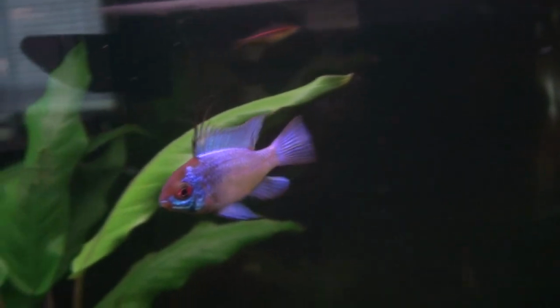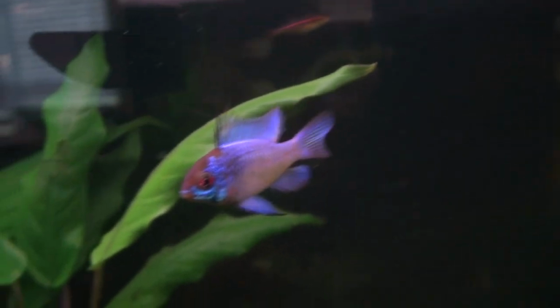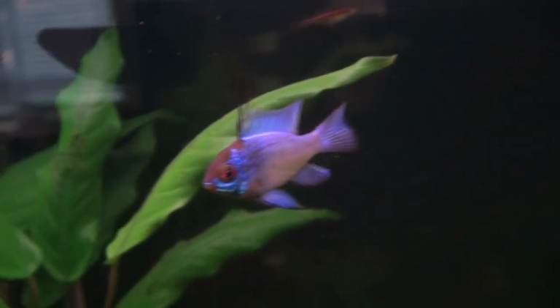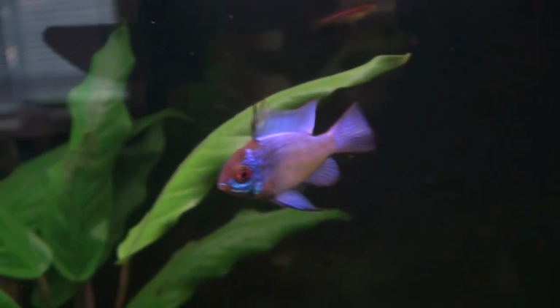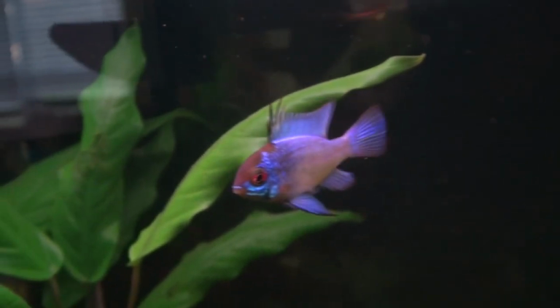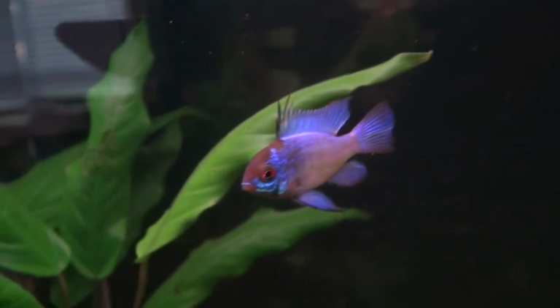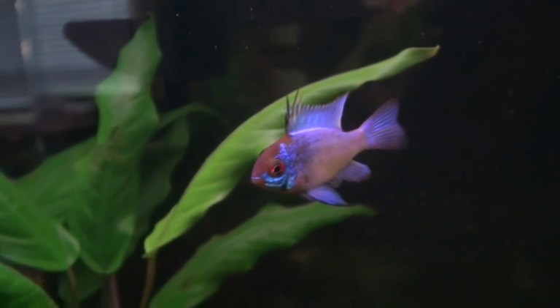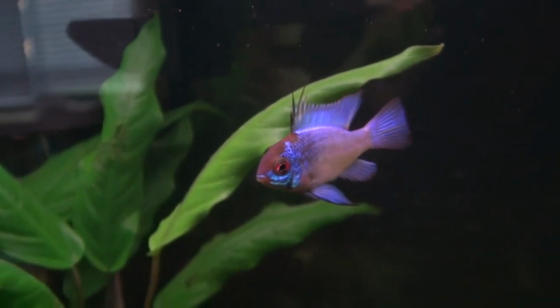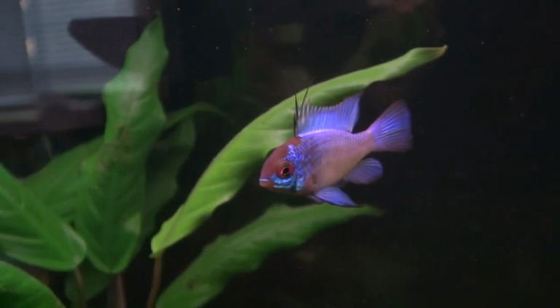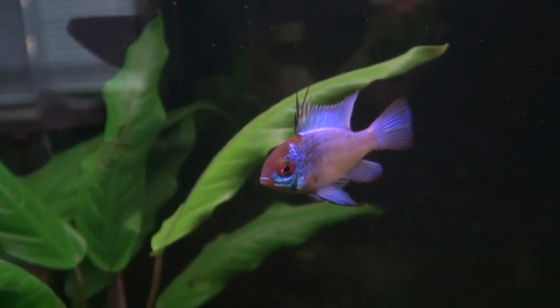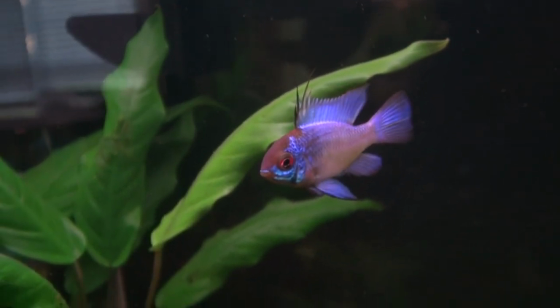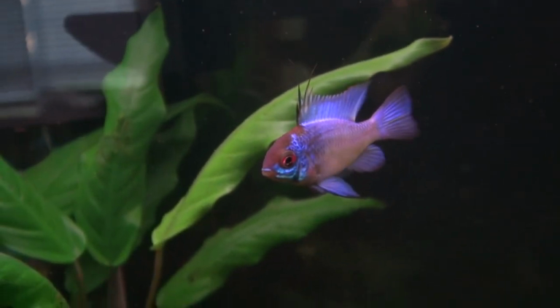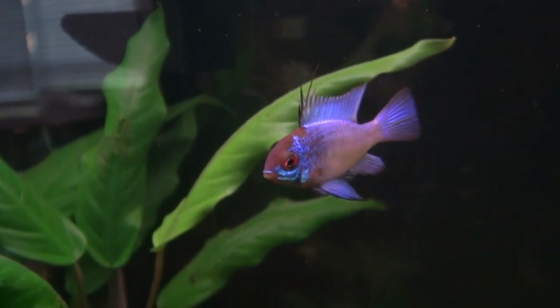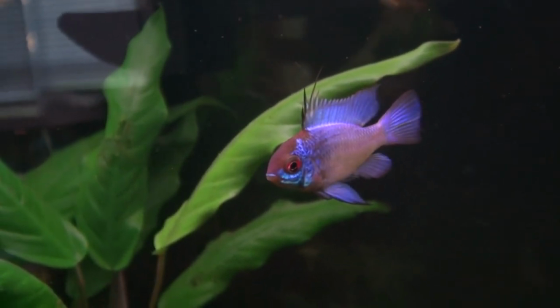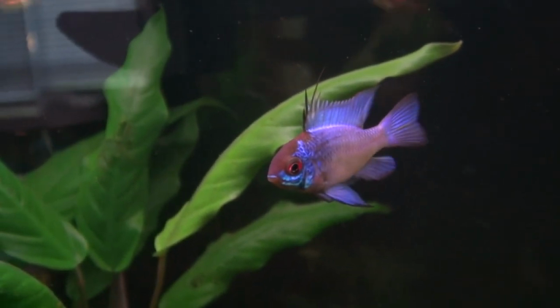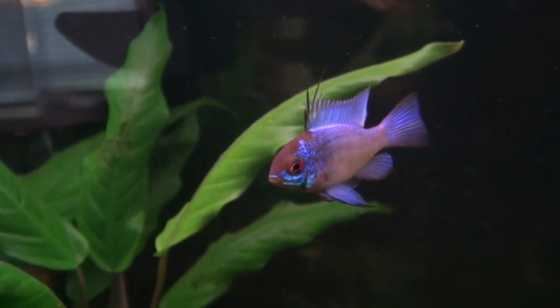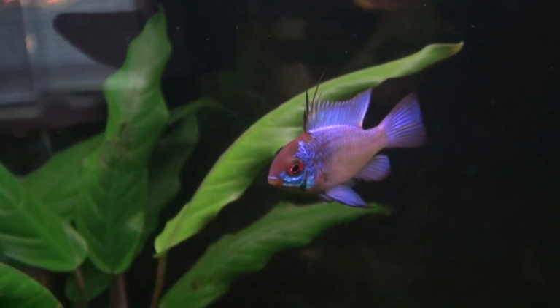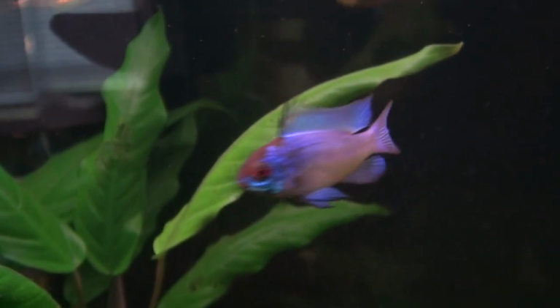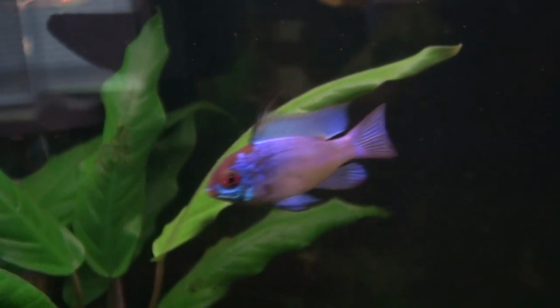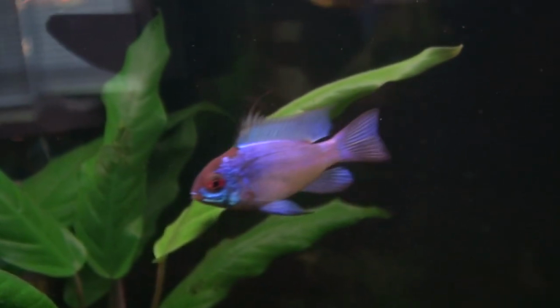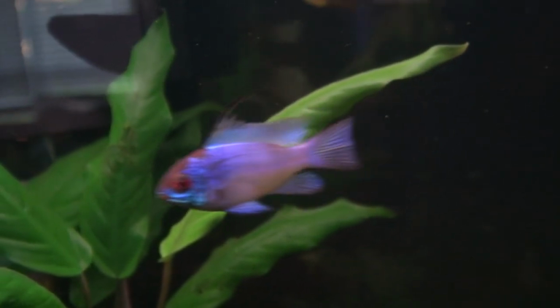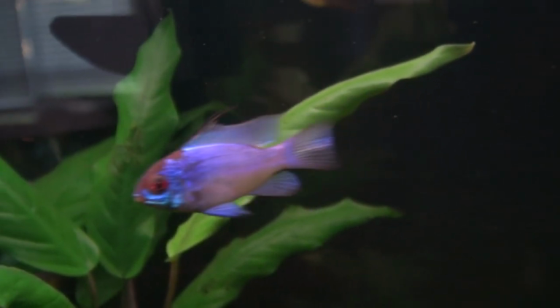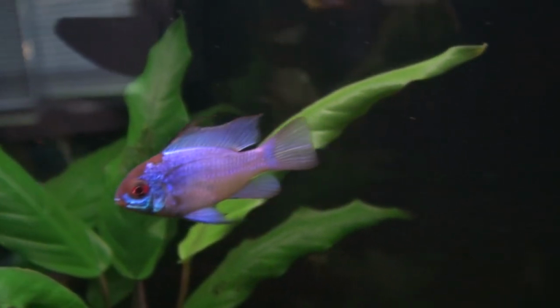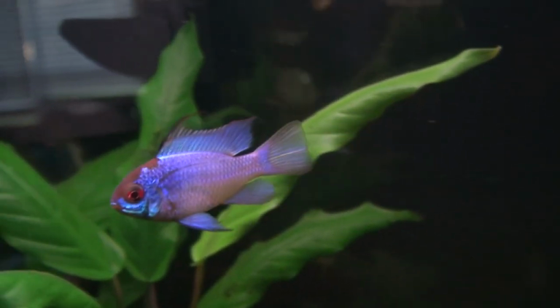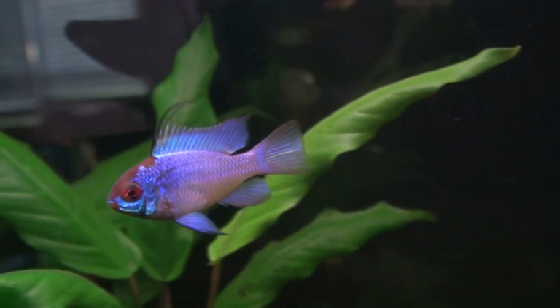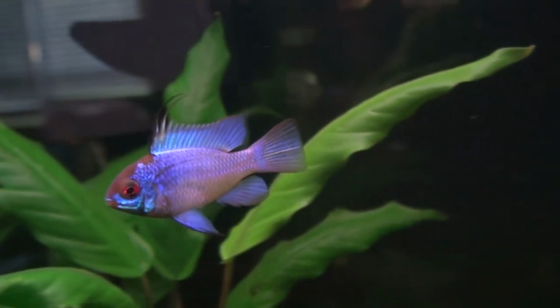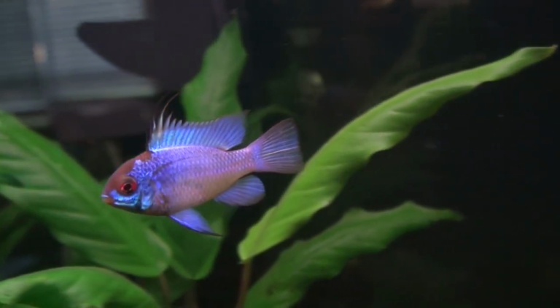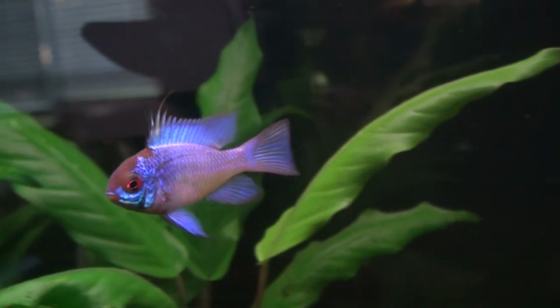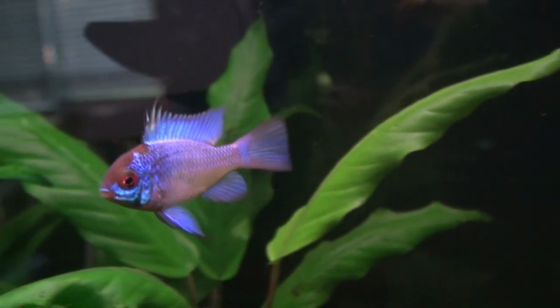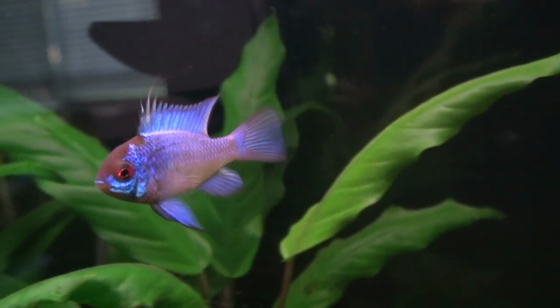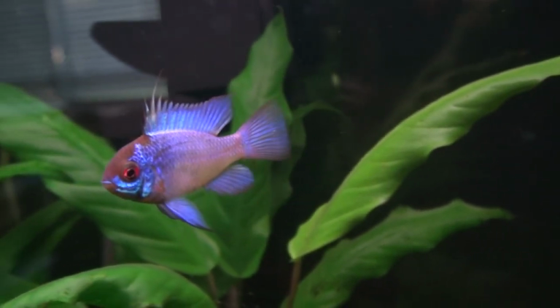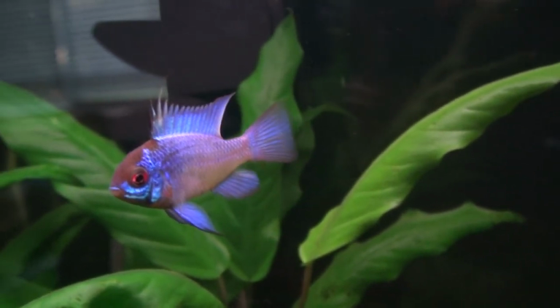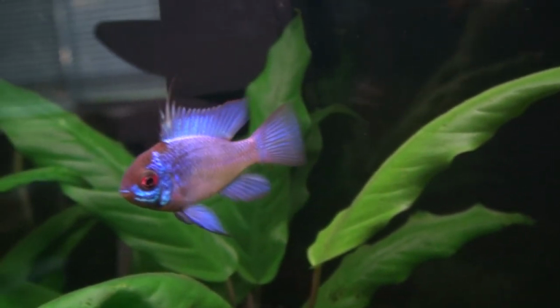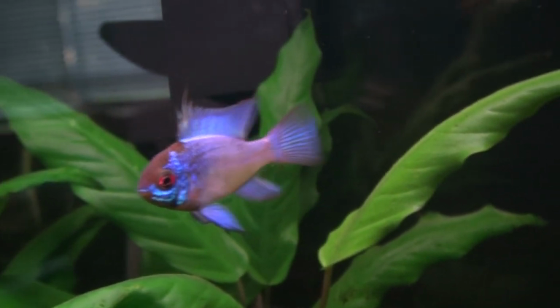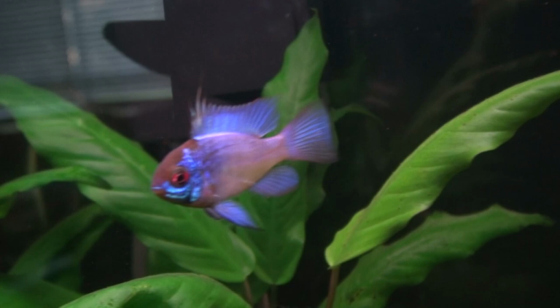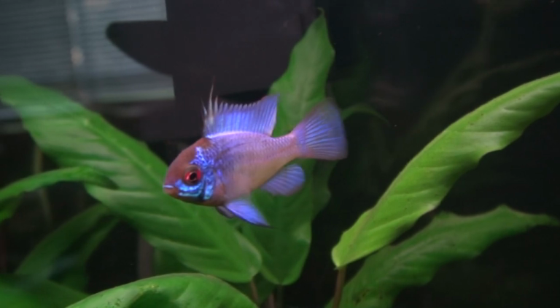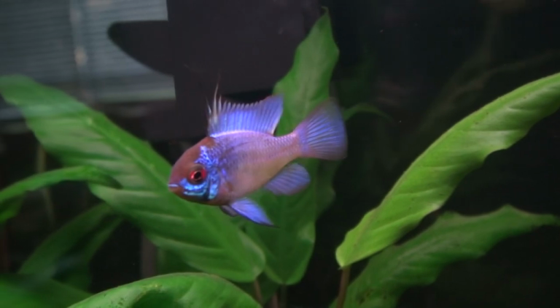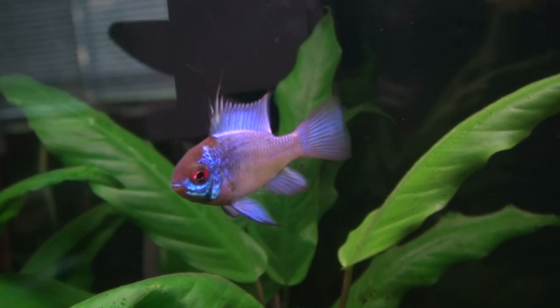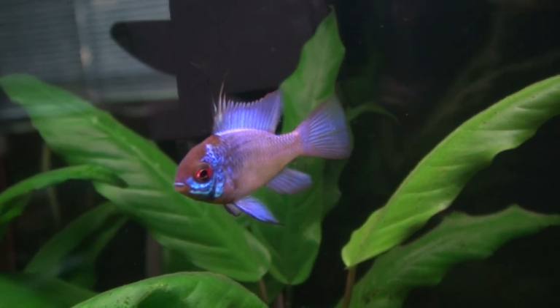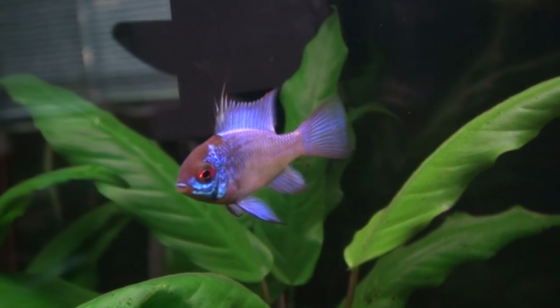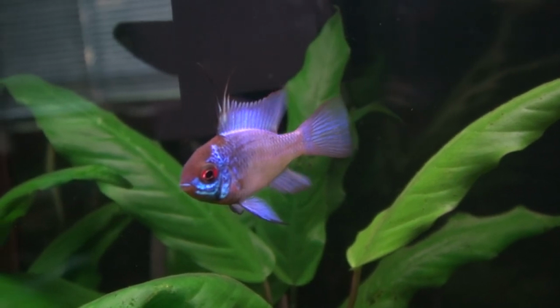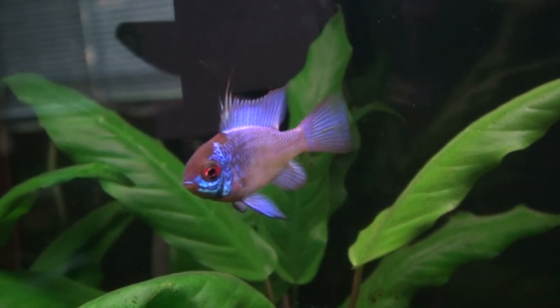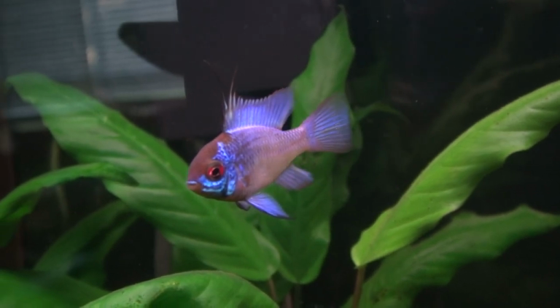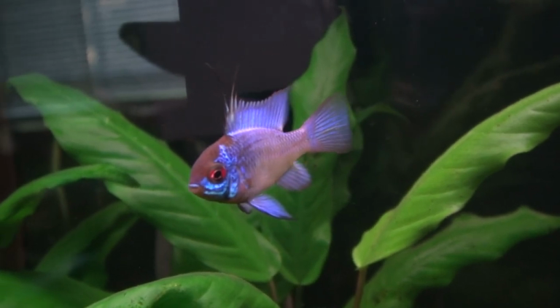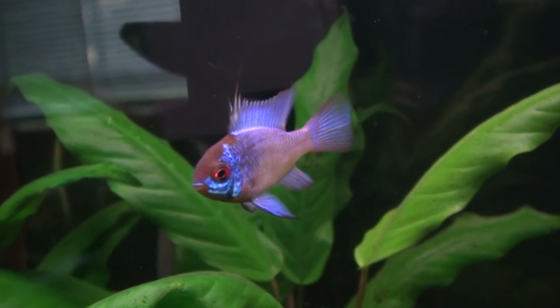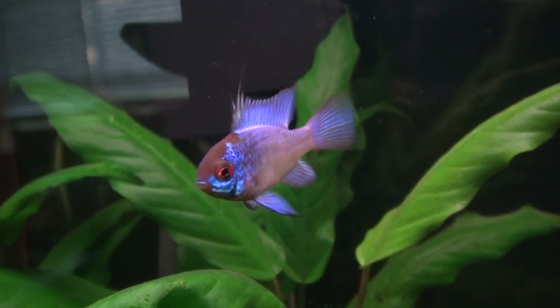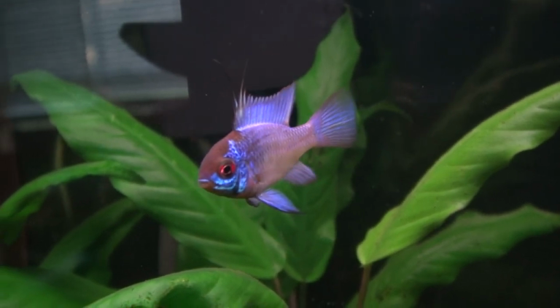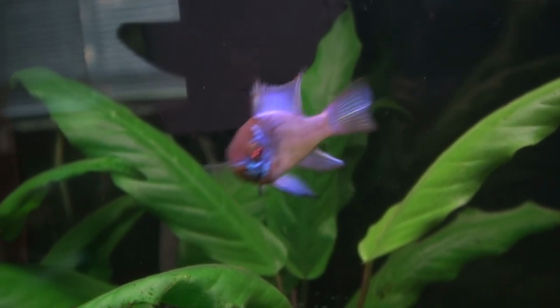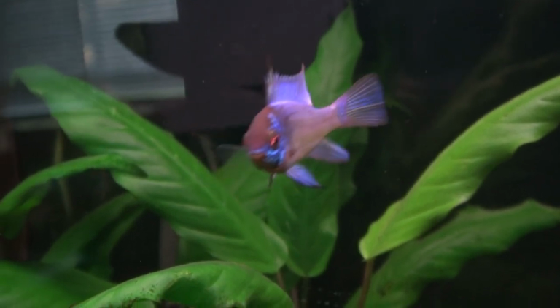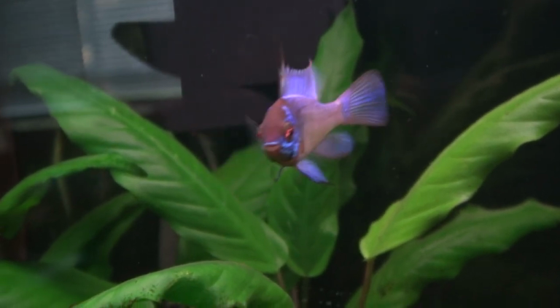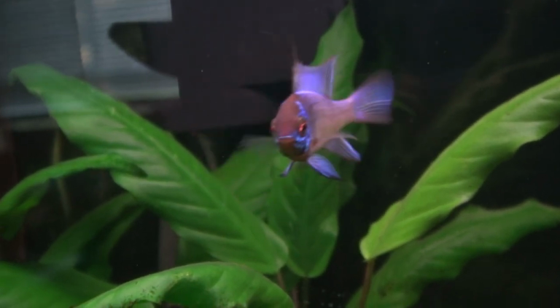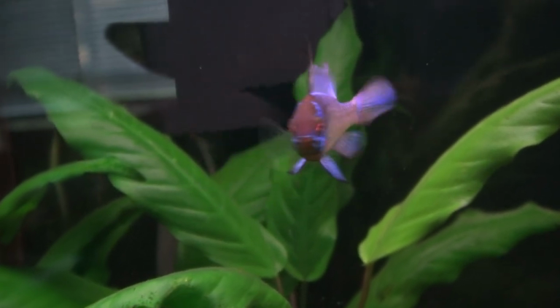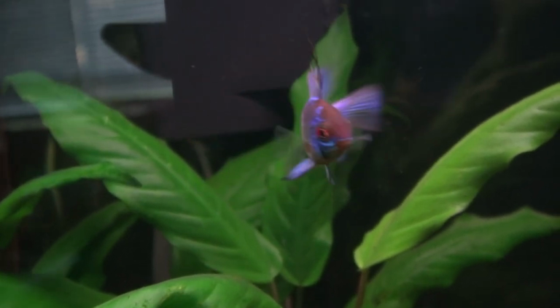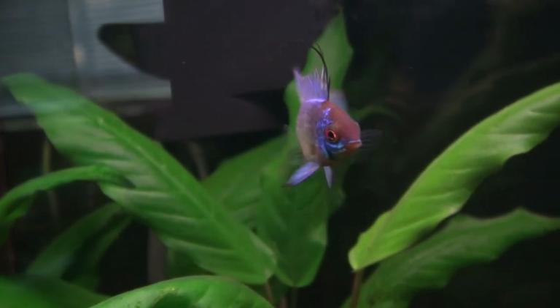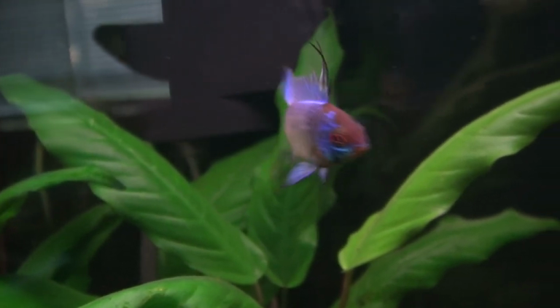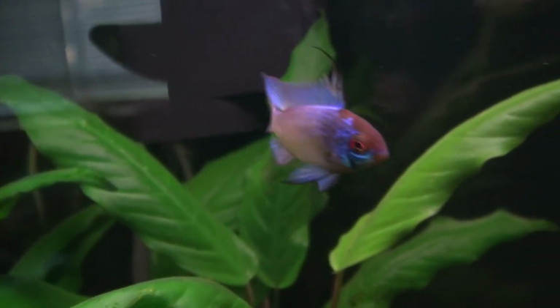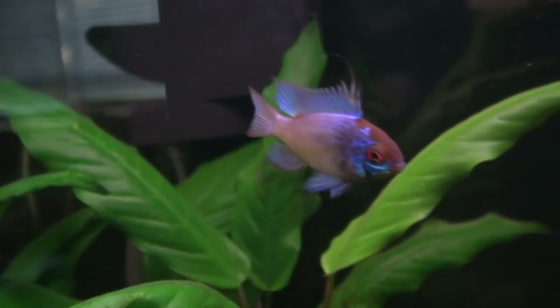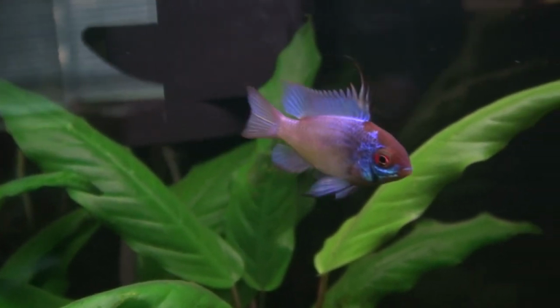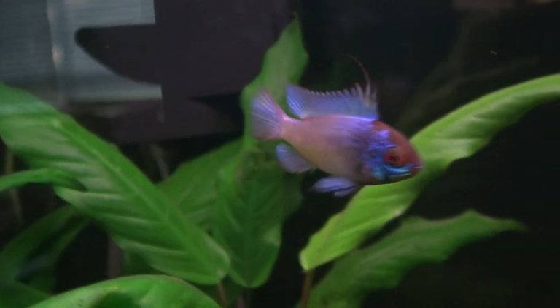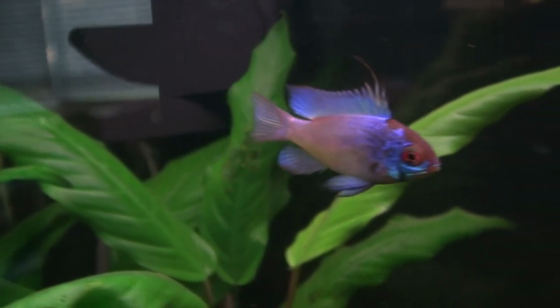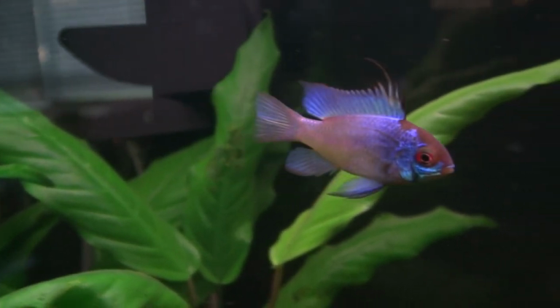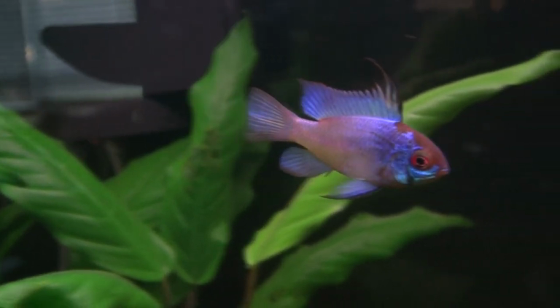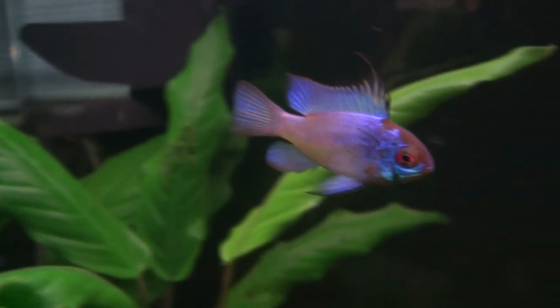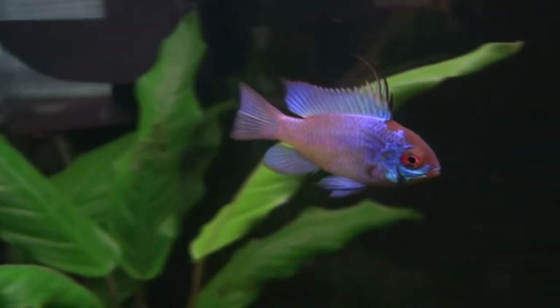I thought he was a really interesting fish and I was anxious to show him to you guys. That's it — thanks, have a great day!